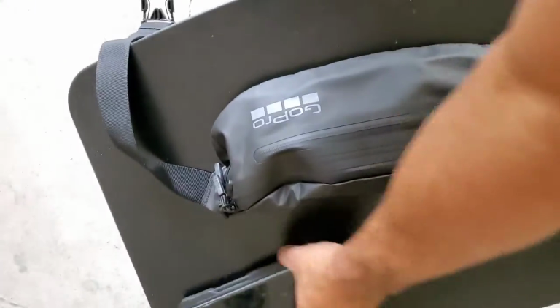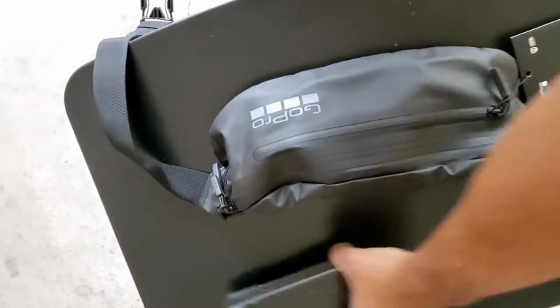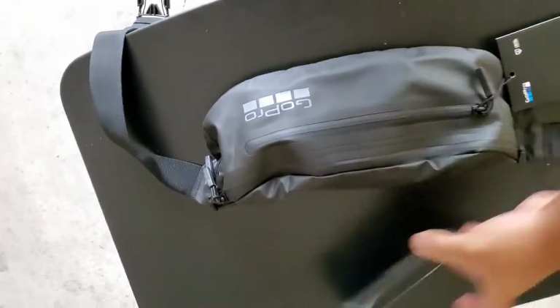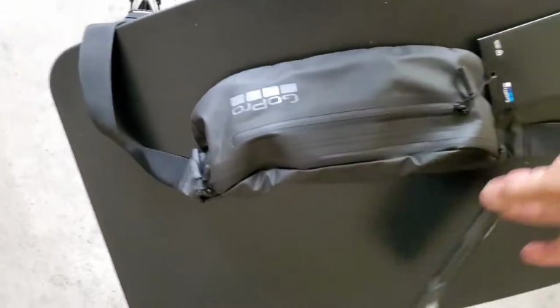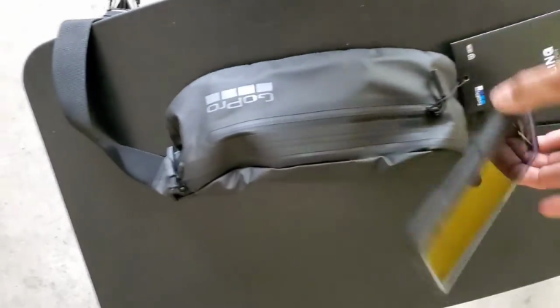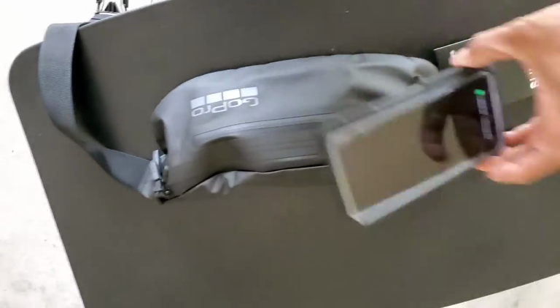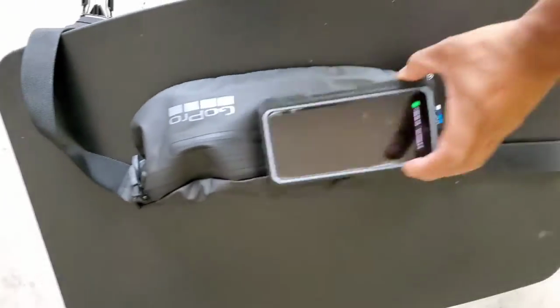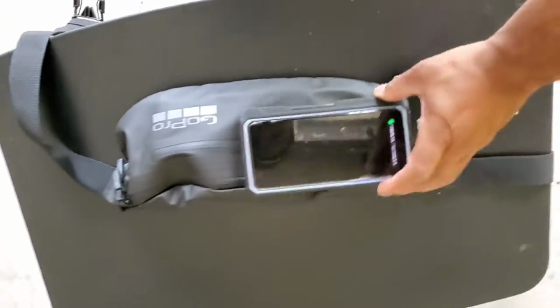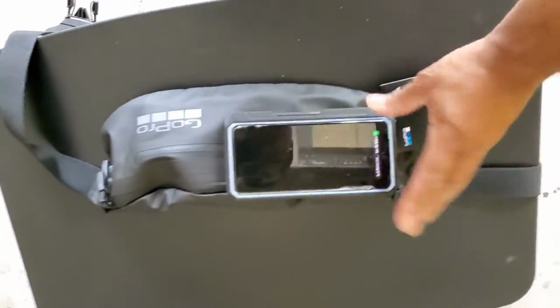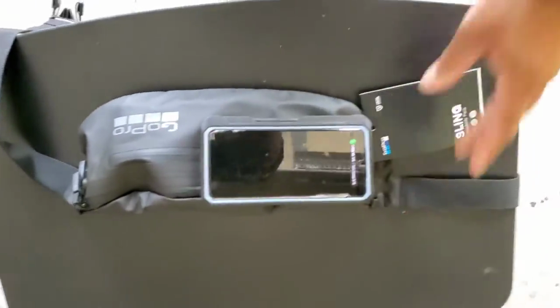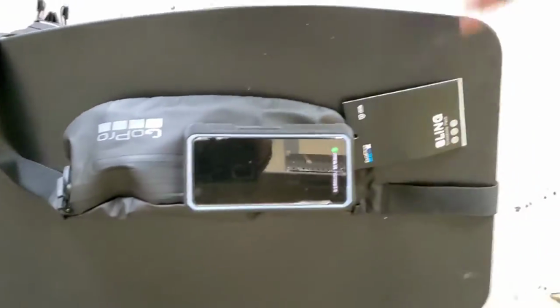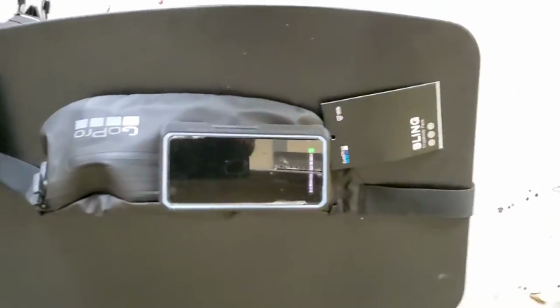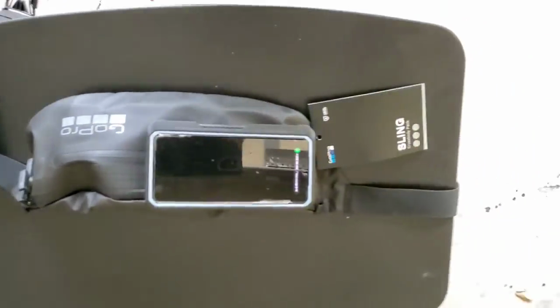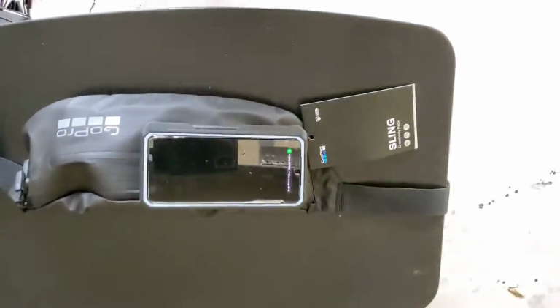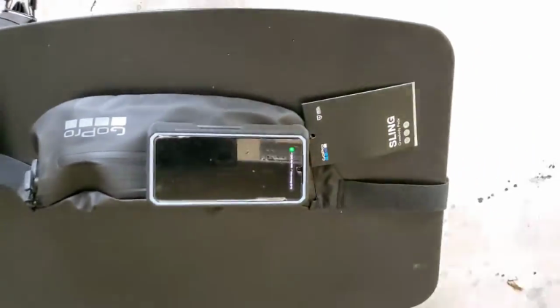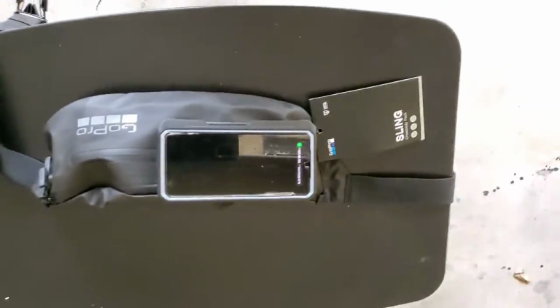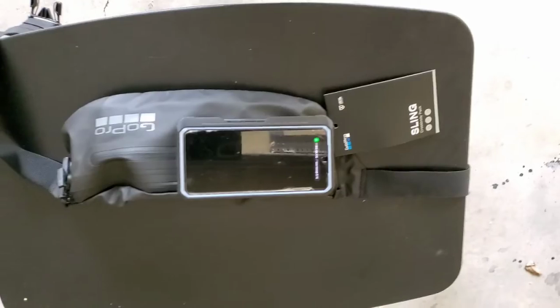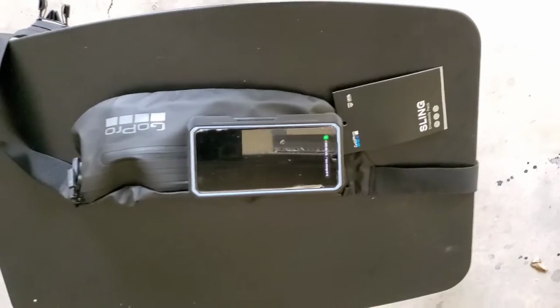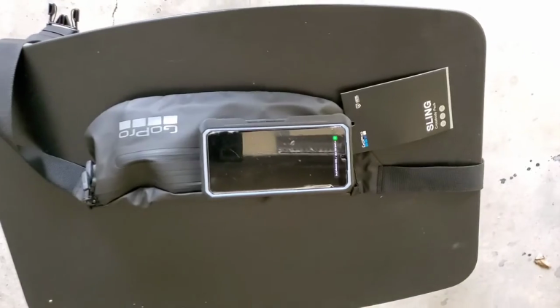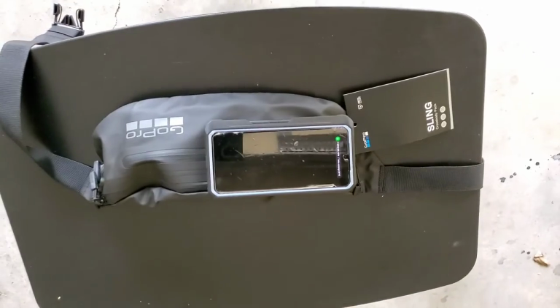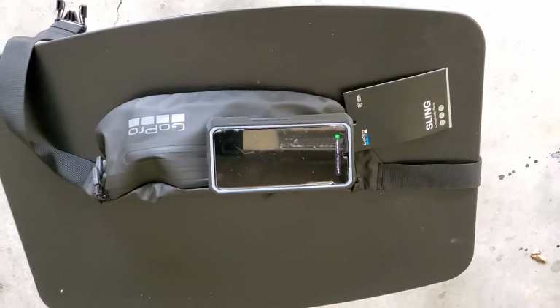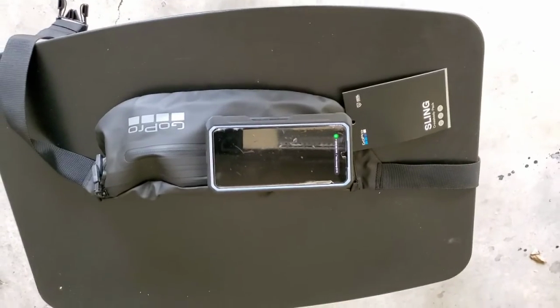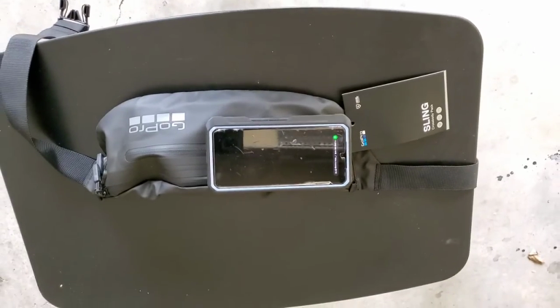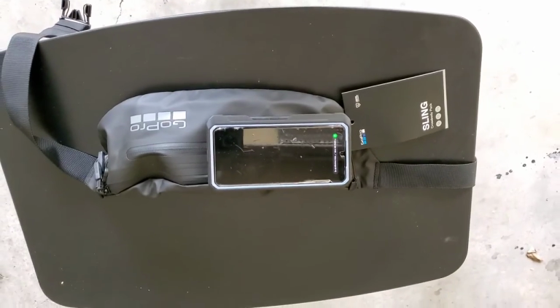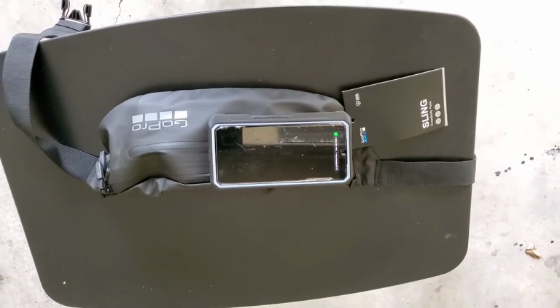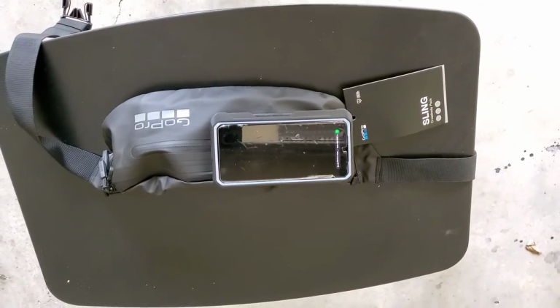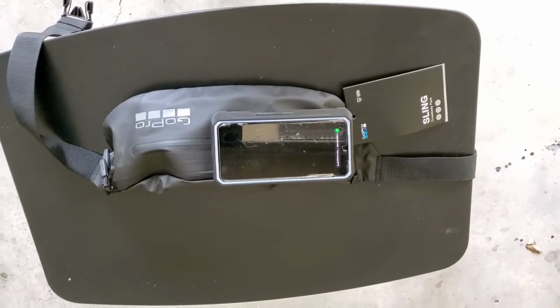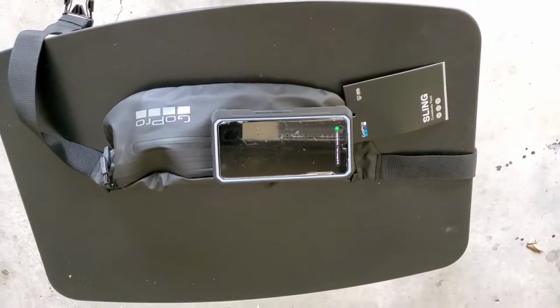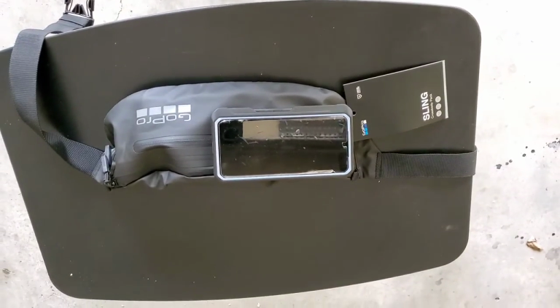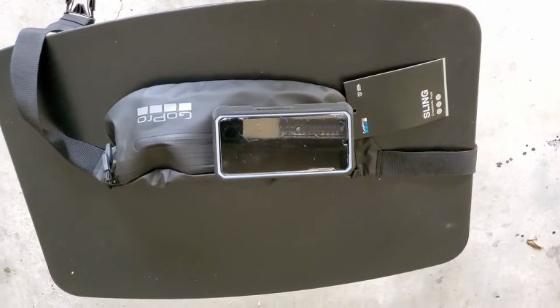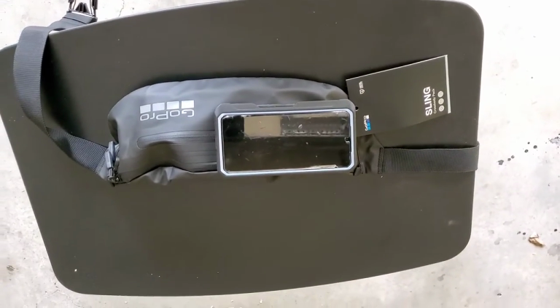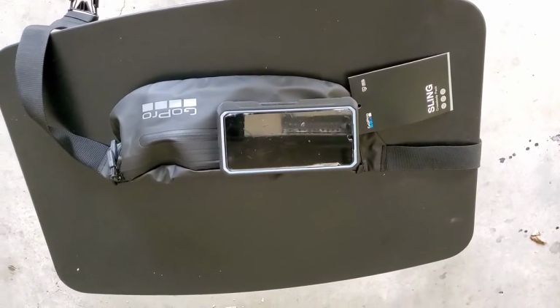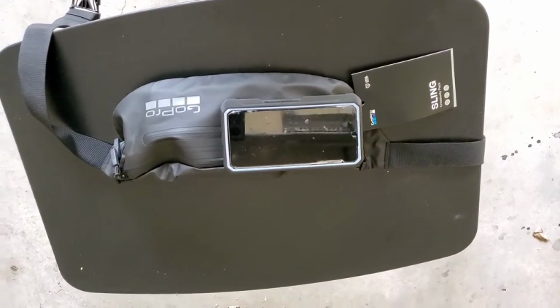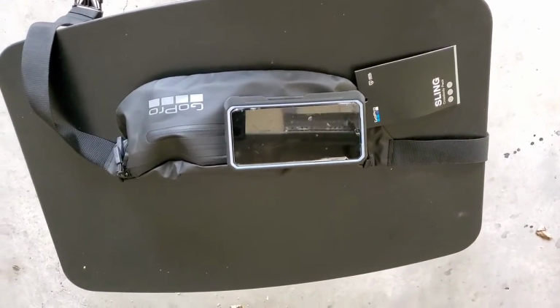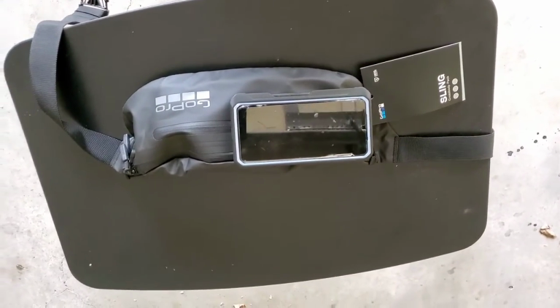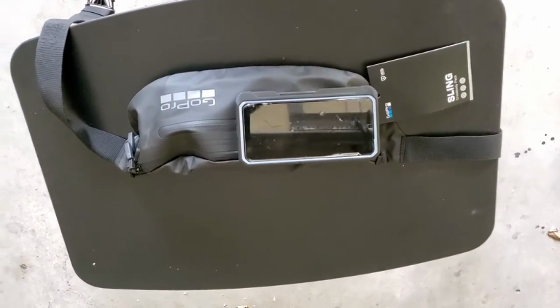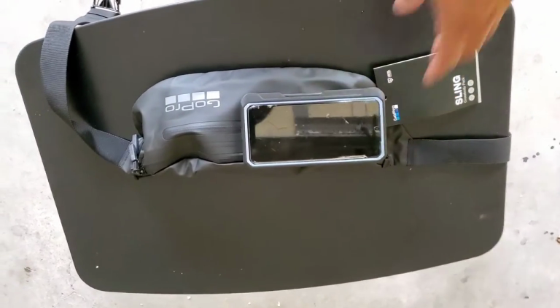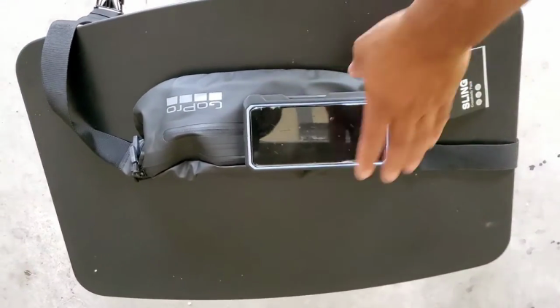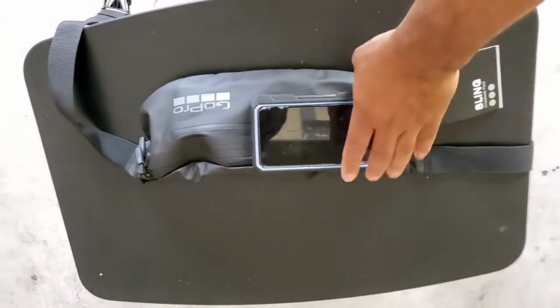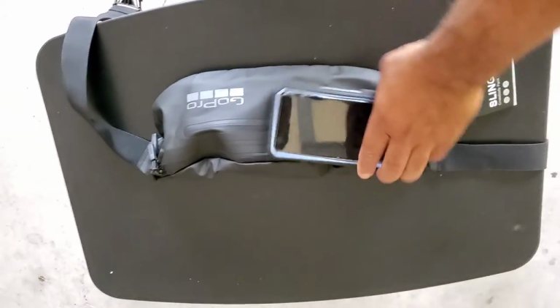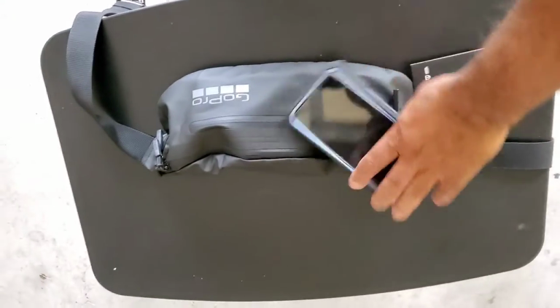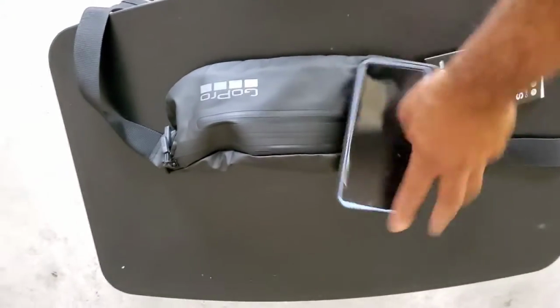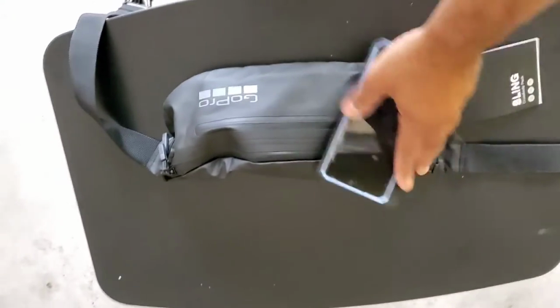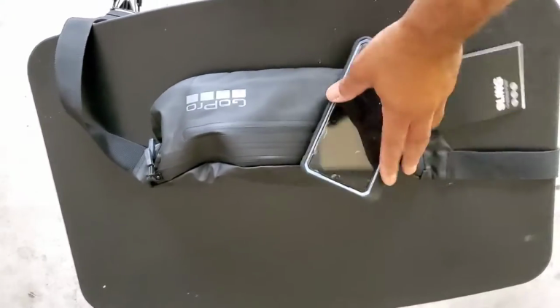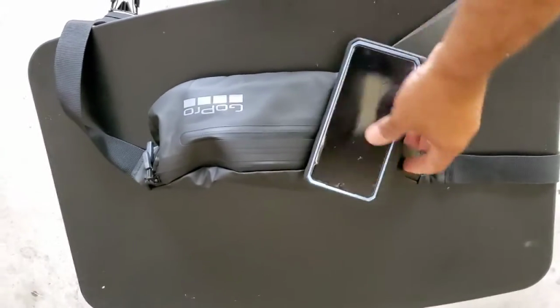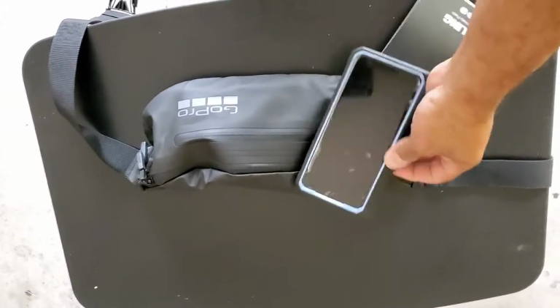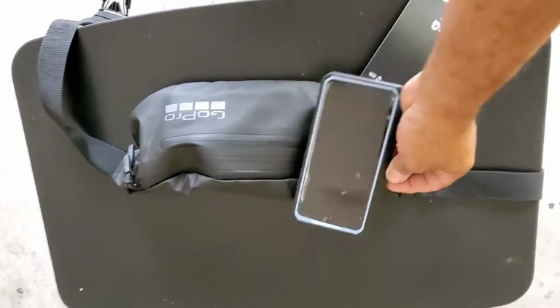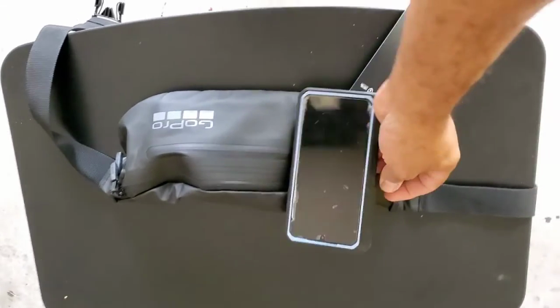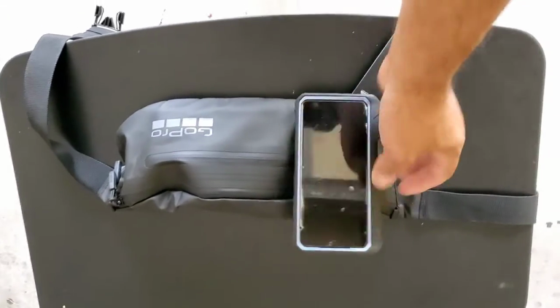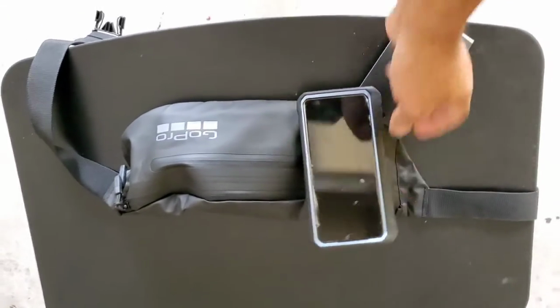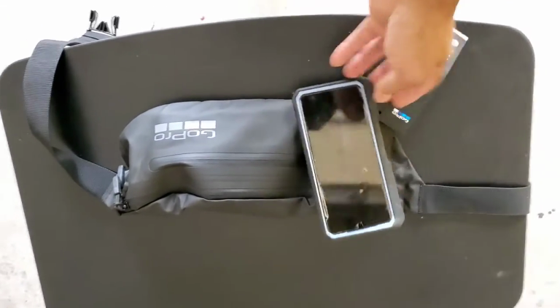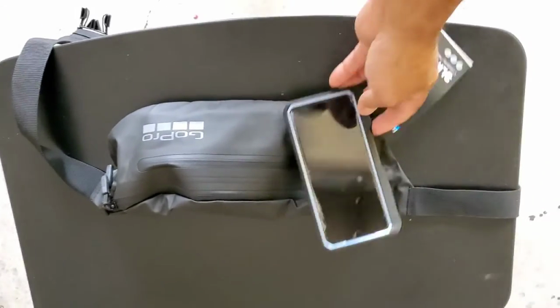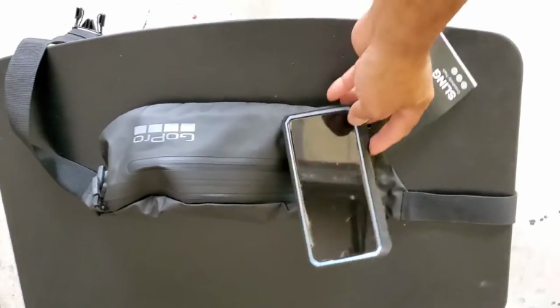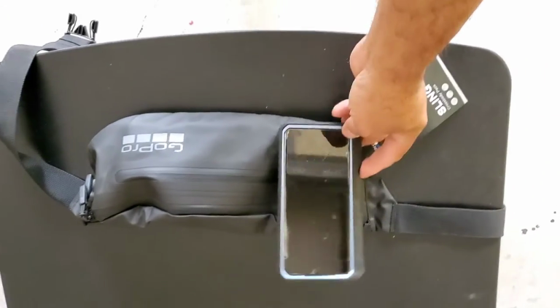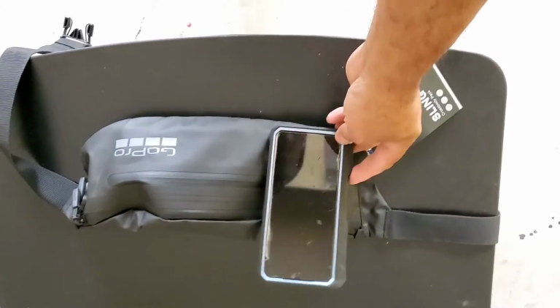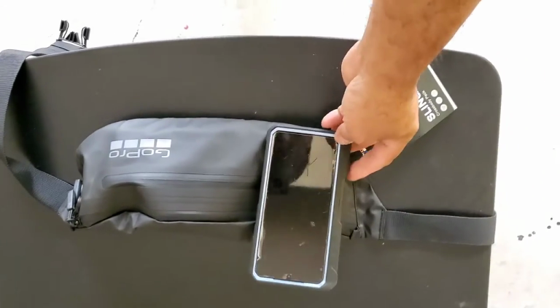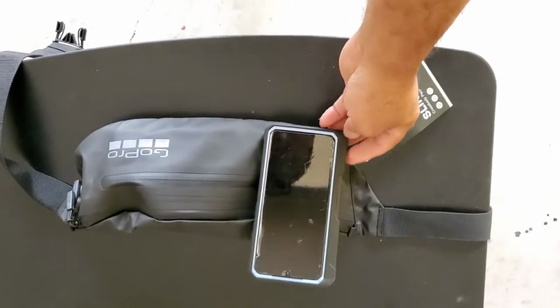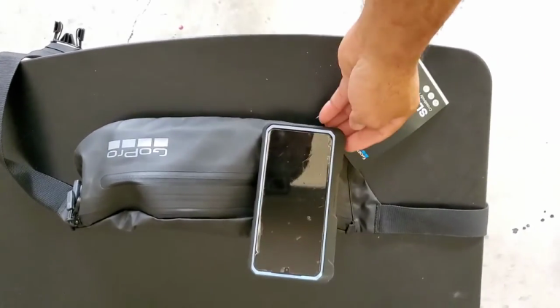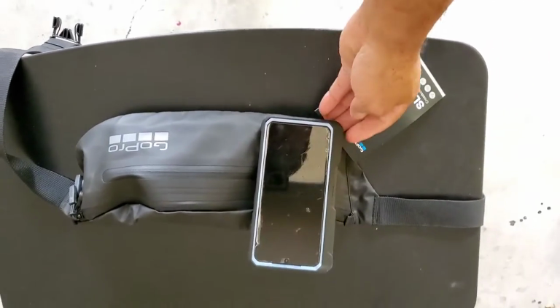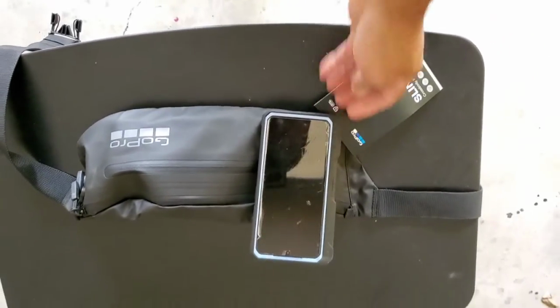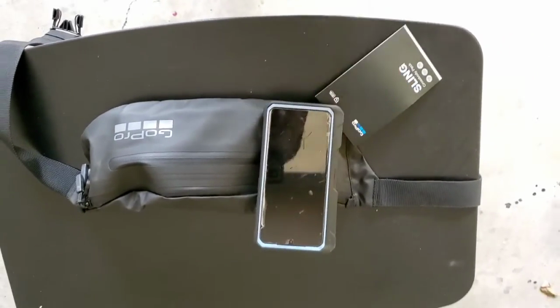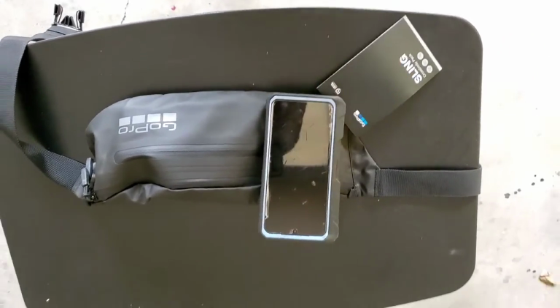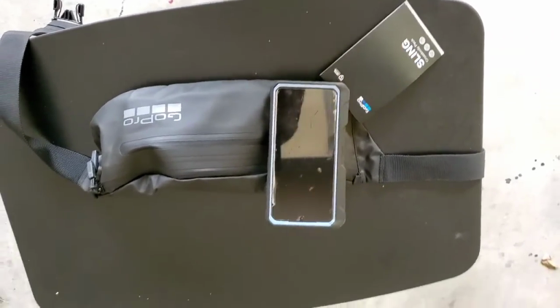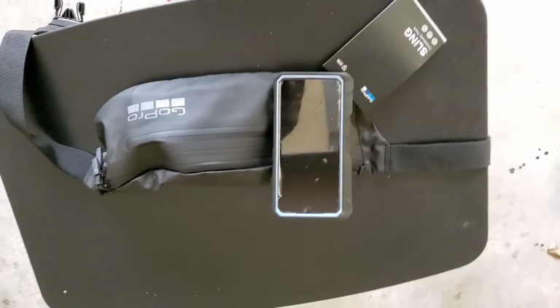So here we have it laid out on the table with my phone on top of it so you guys can see the size difference. There you go — it's not too bad.